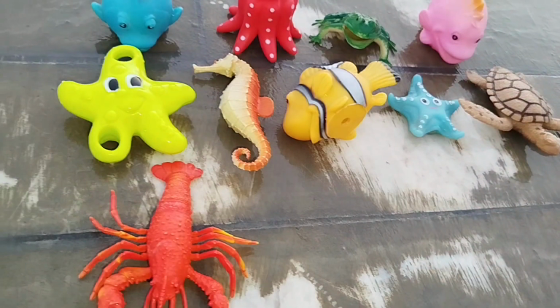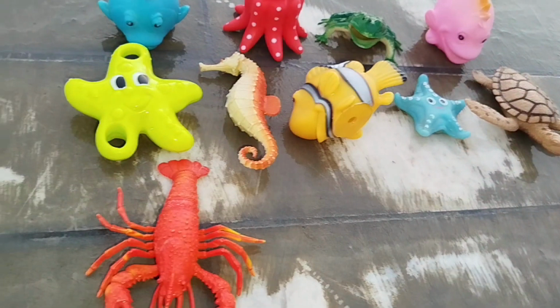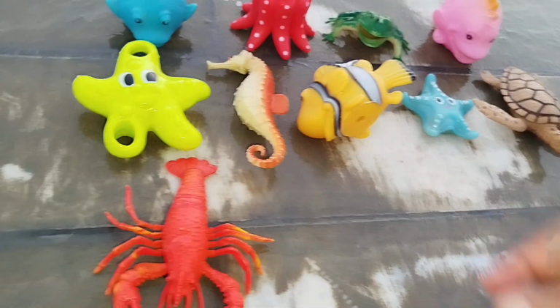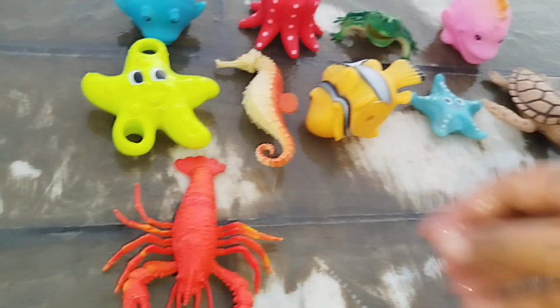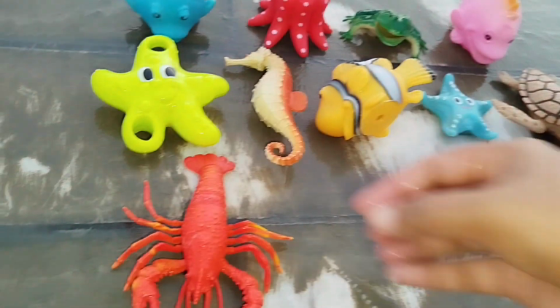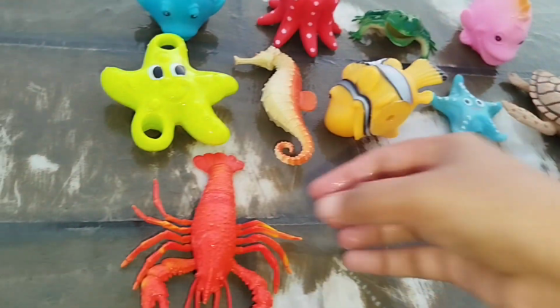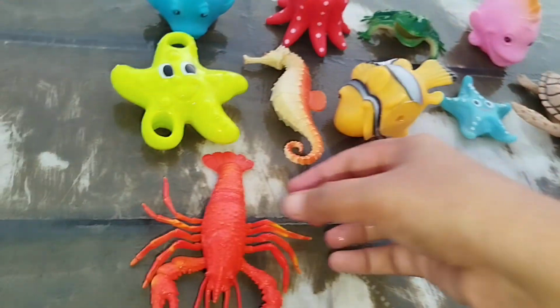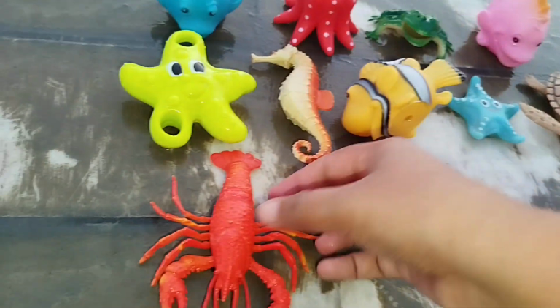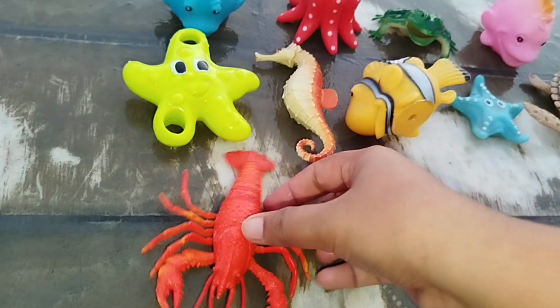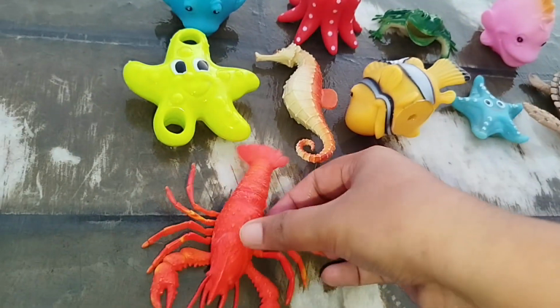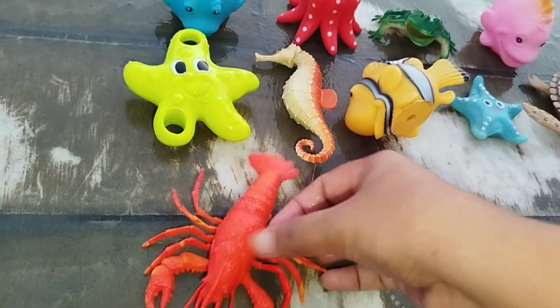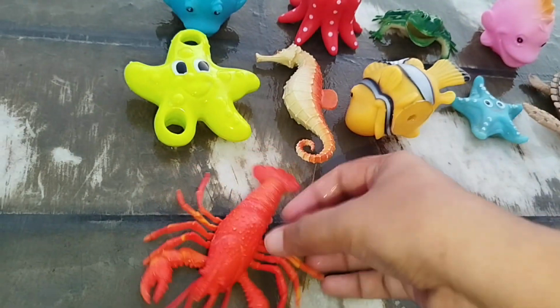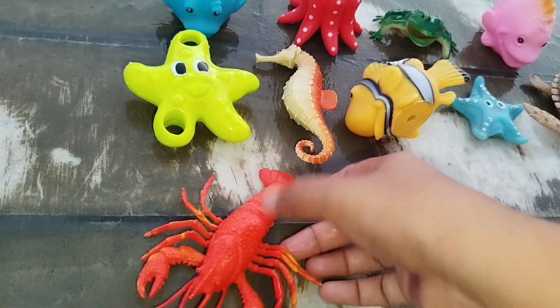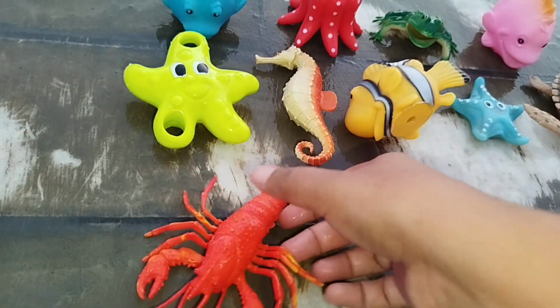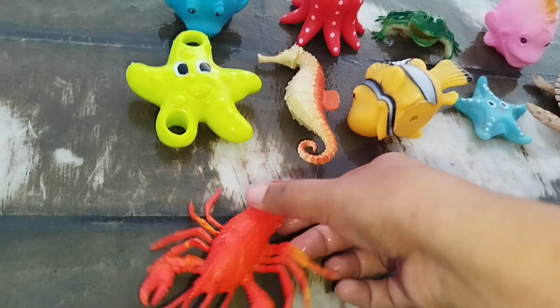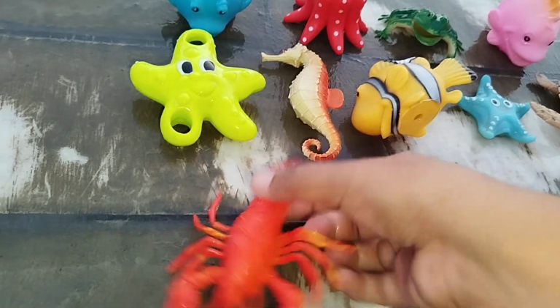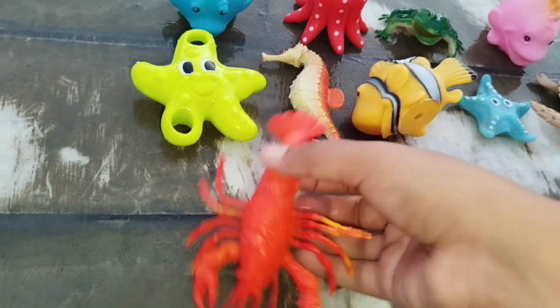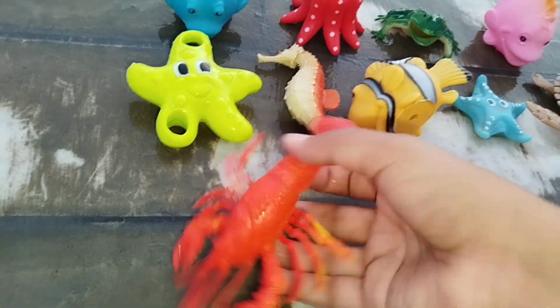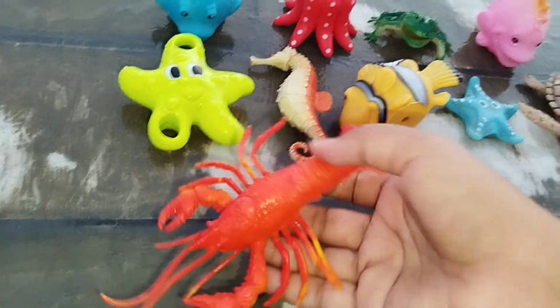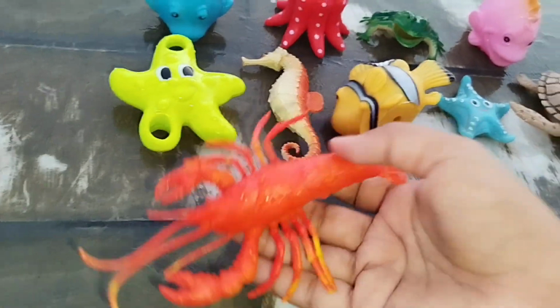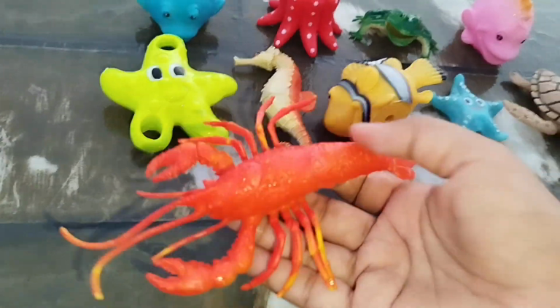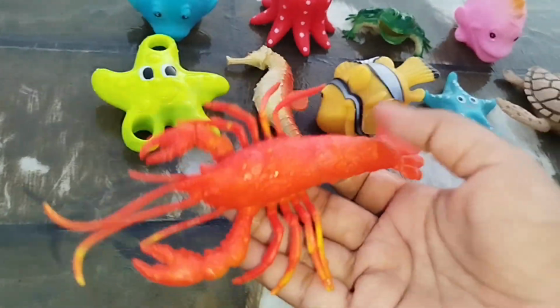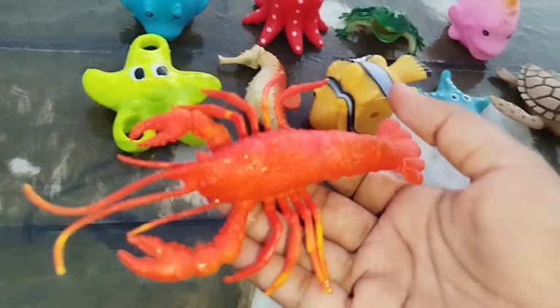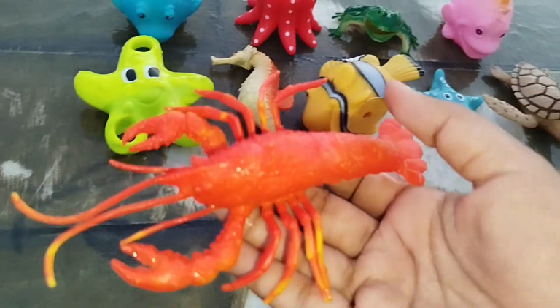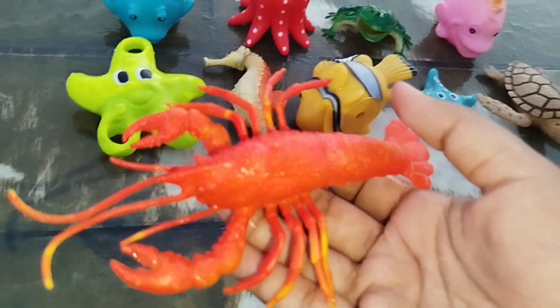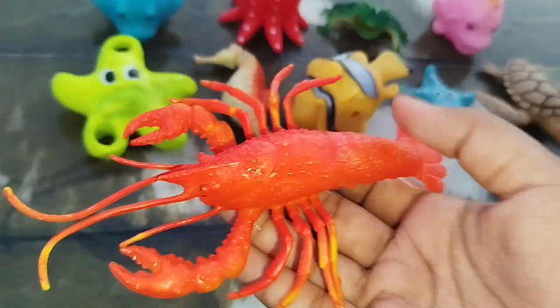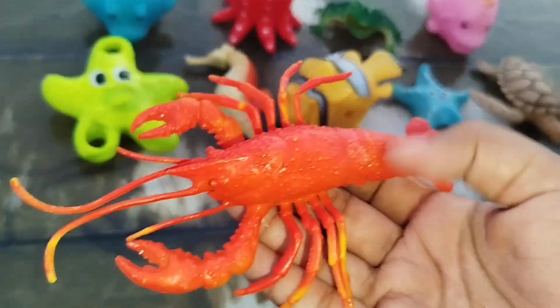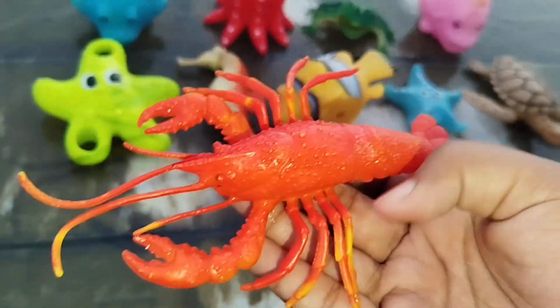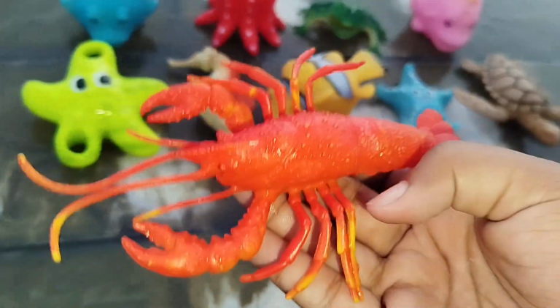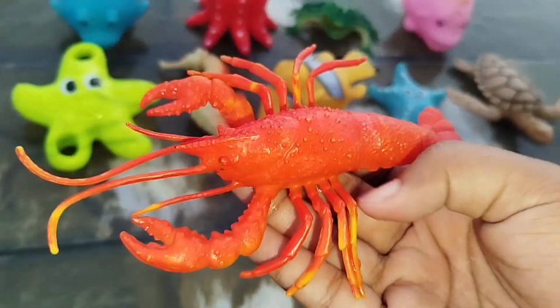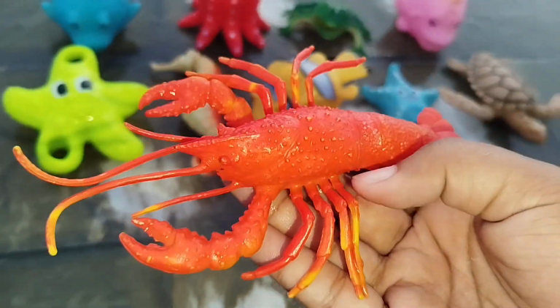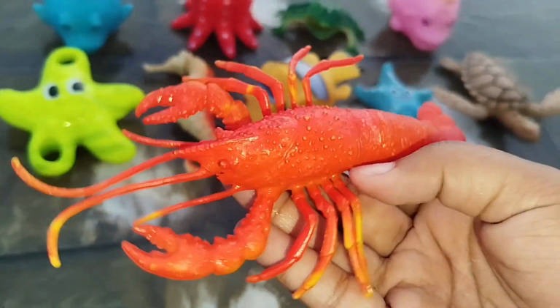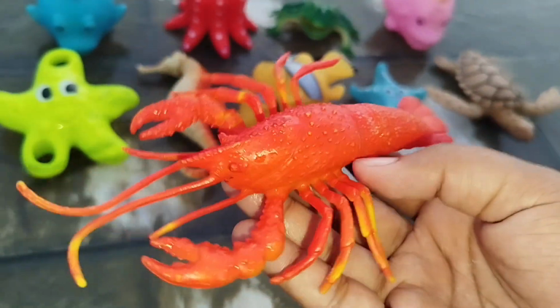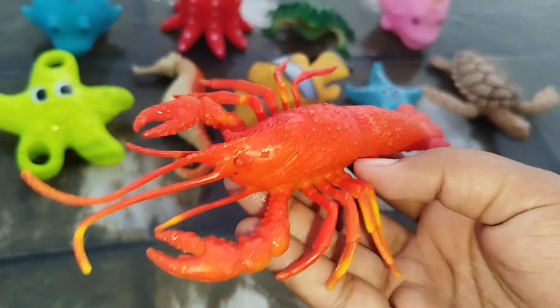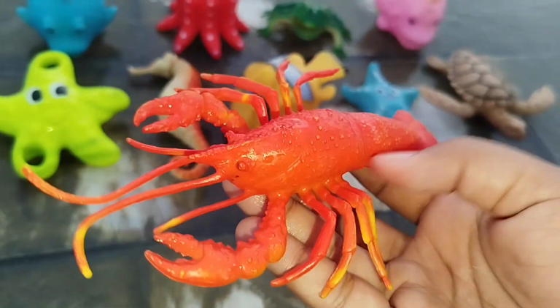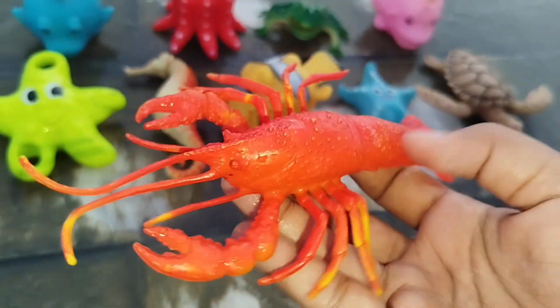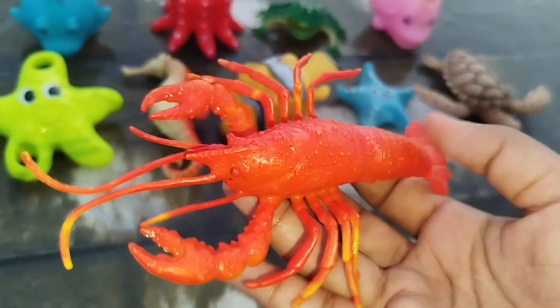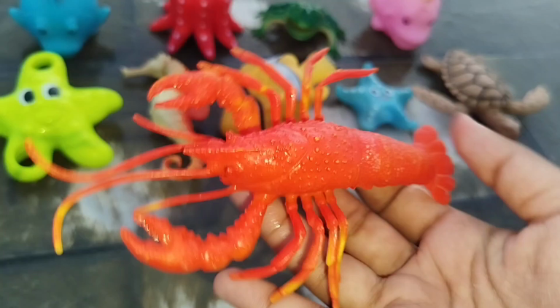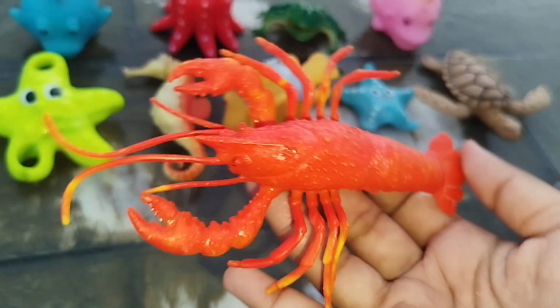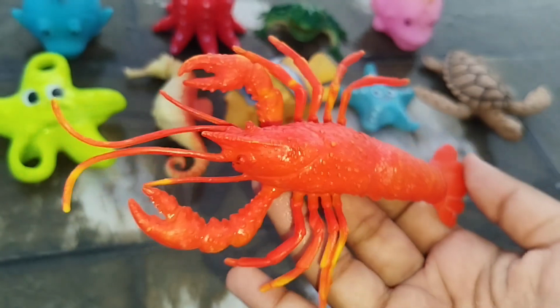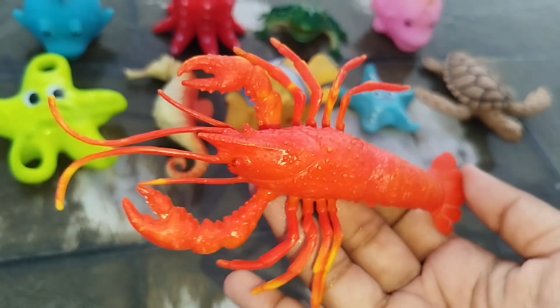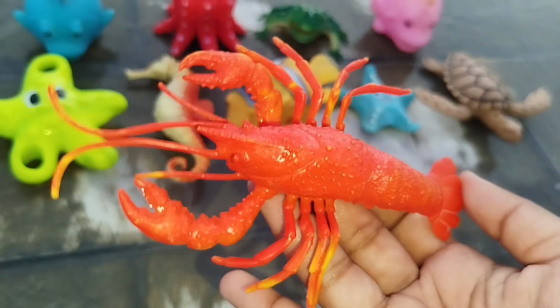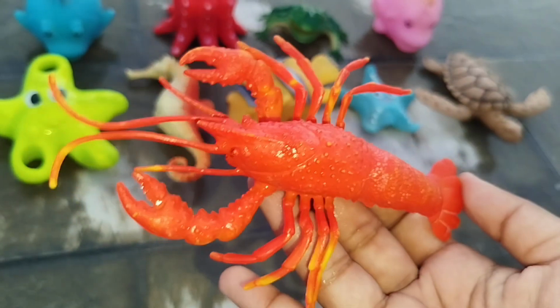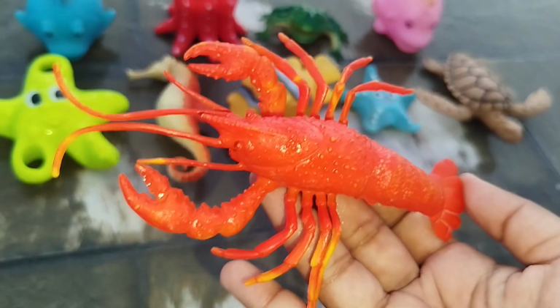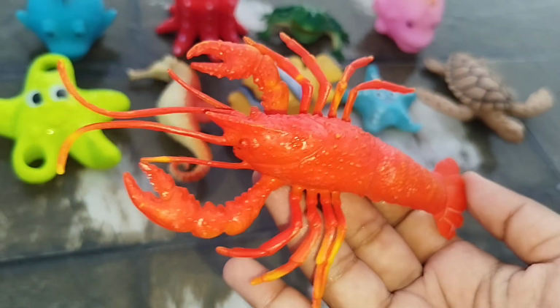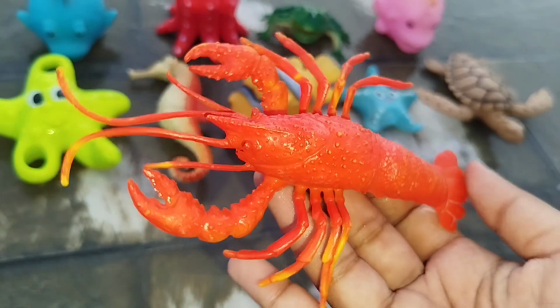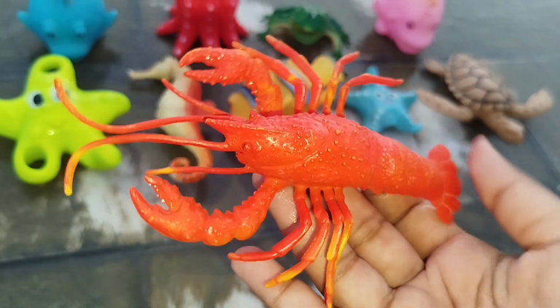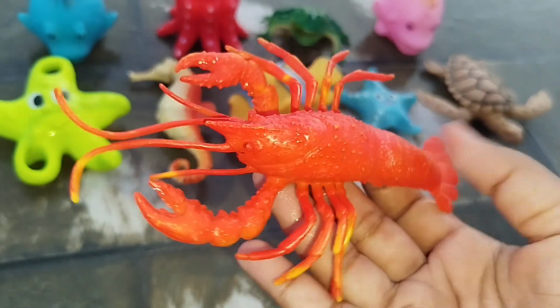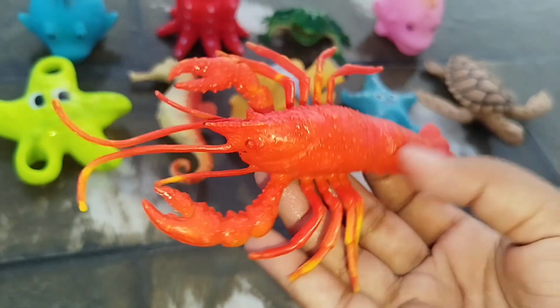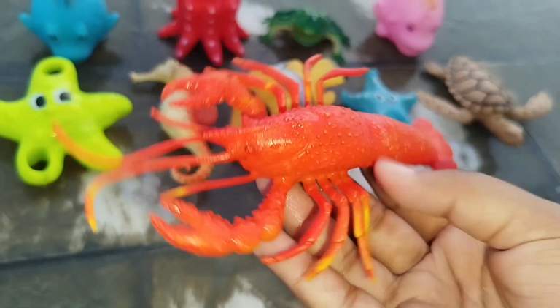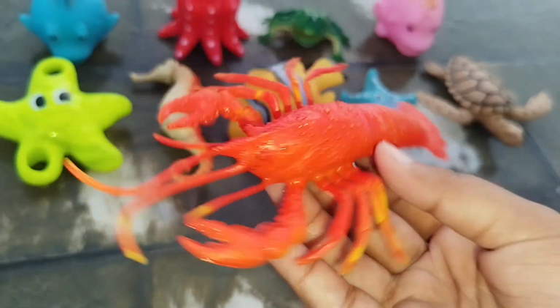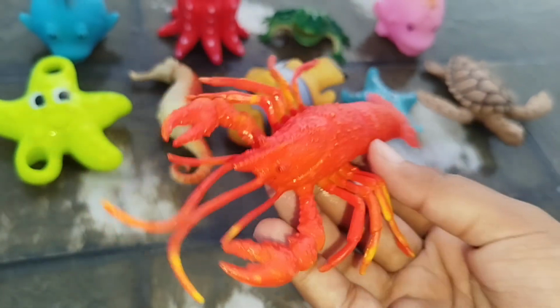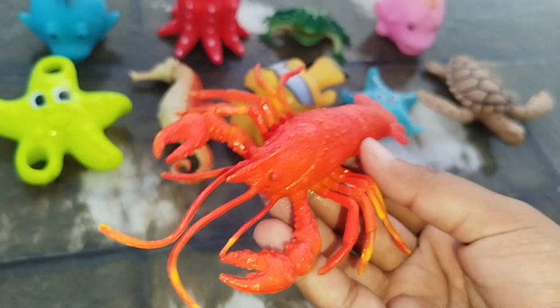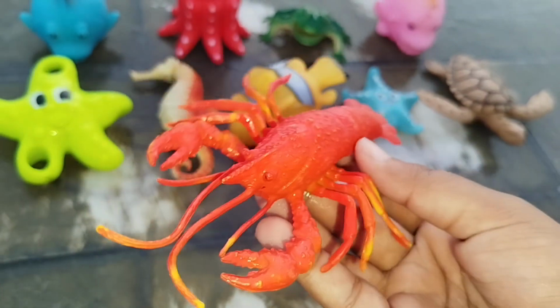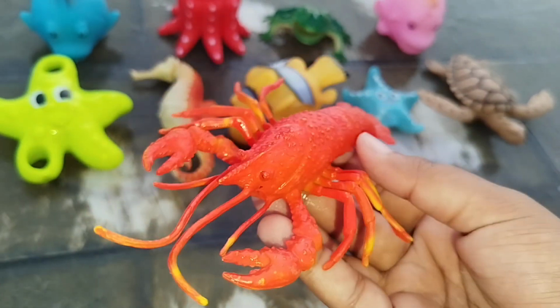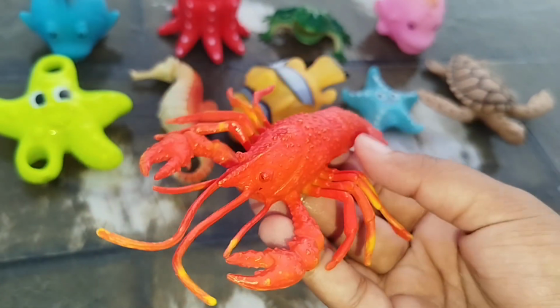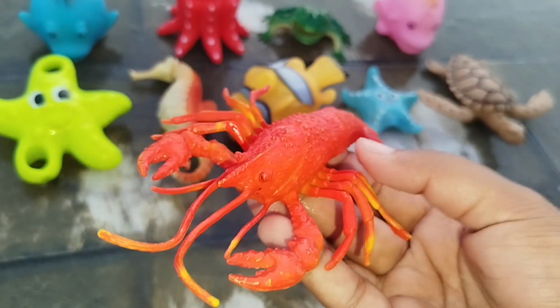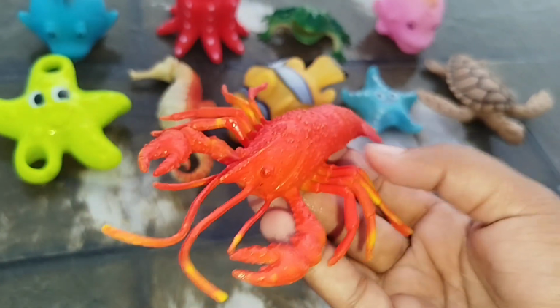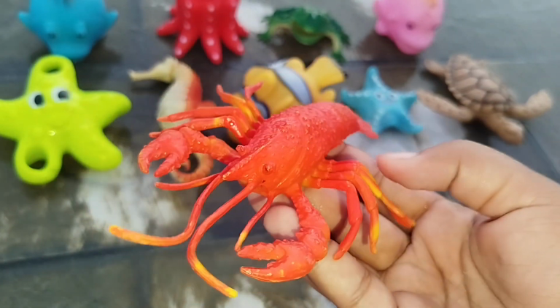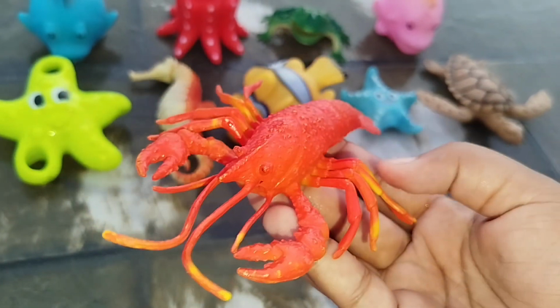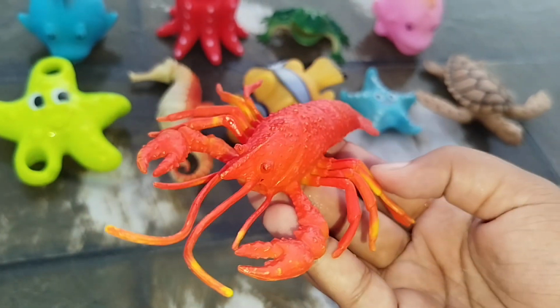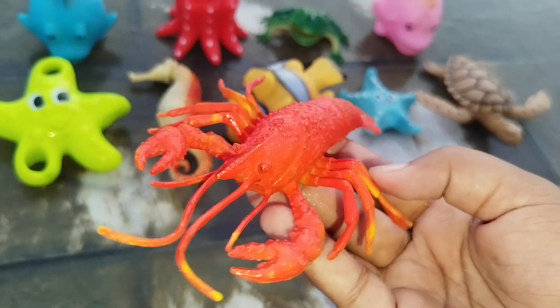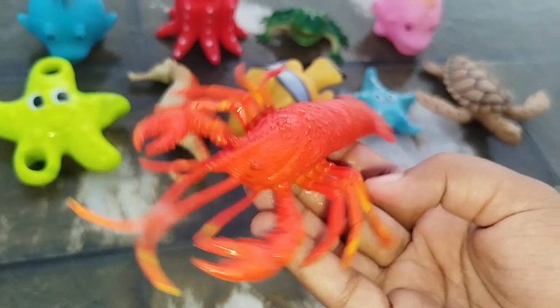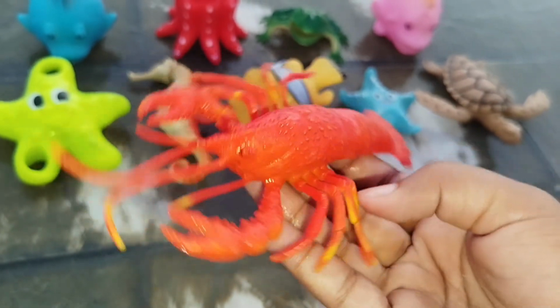The next one is a lobster. This is a lobster.